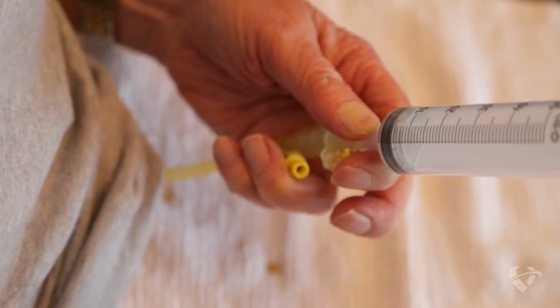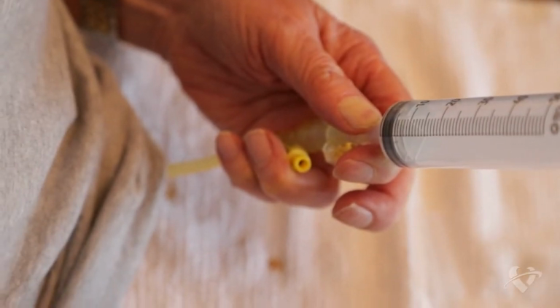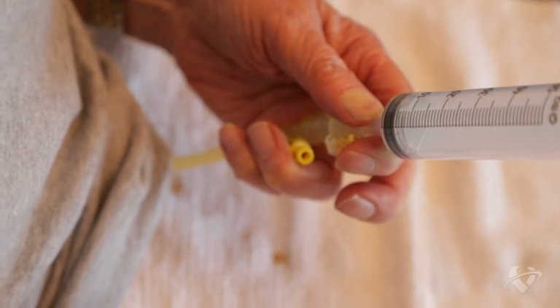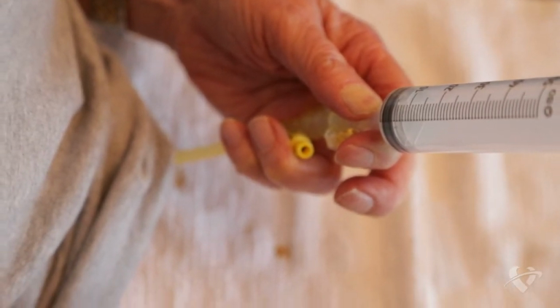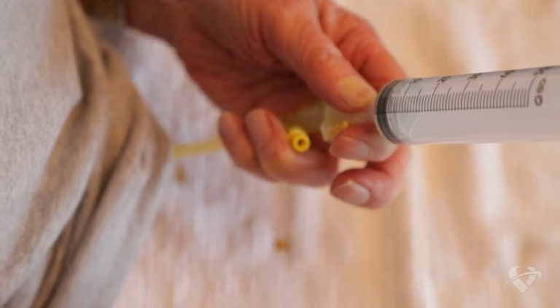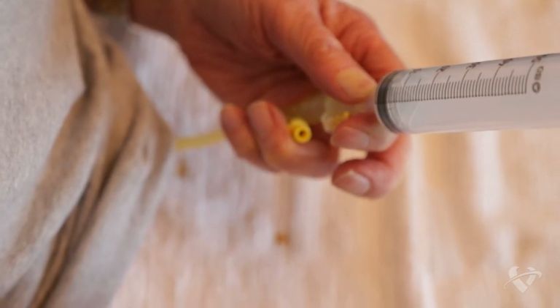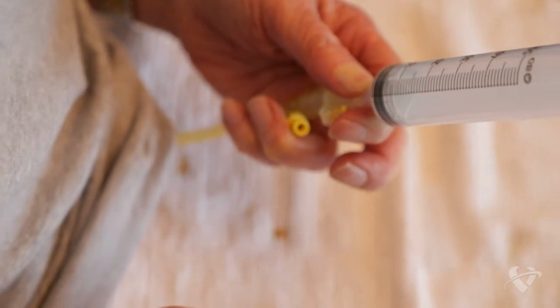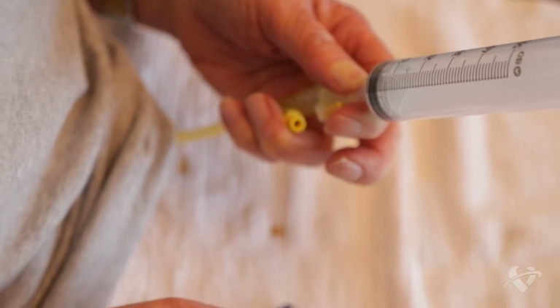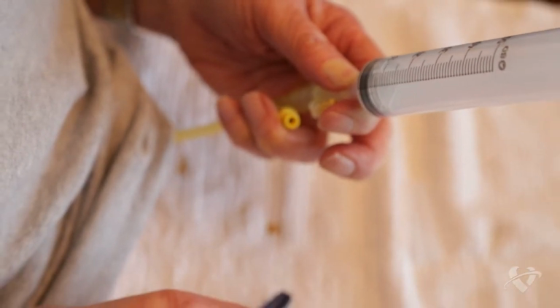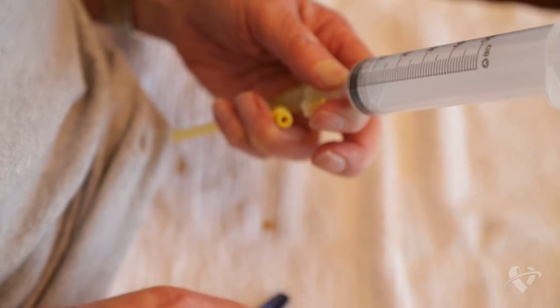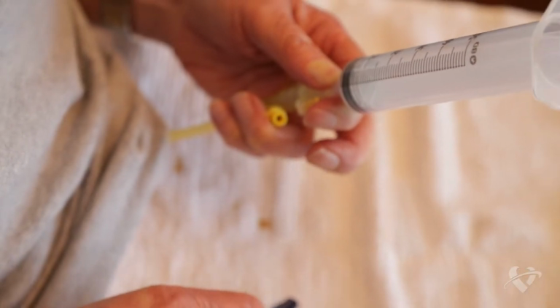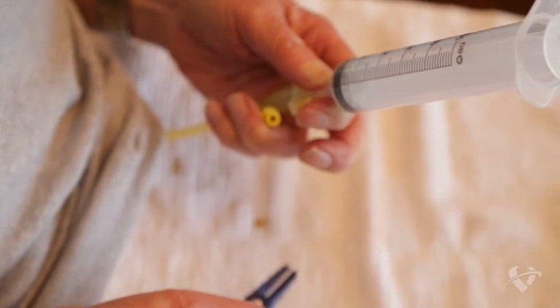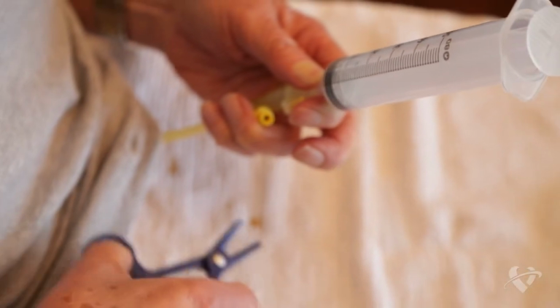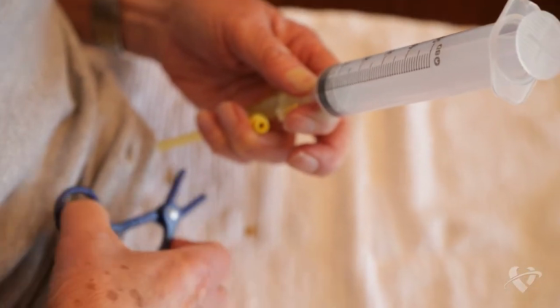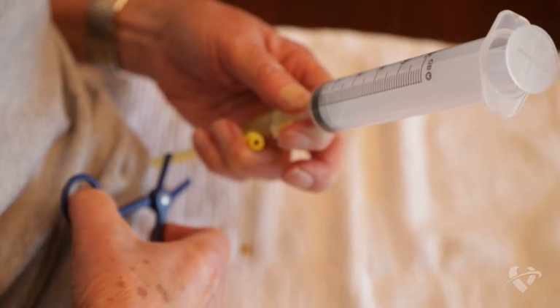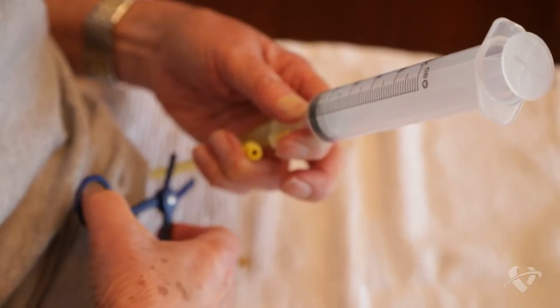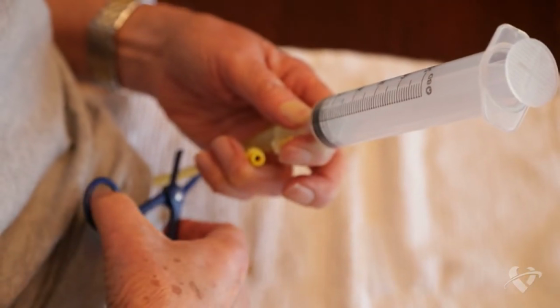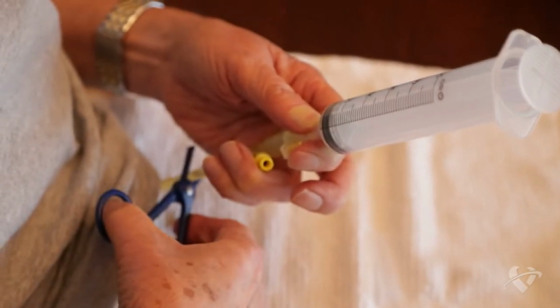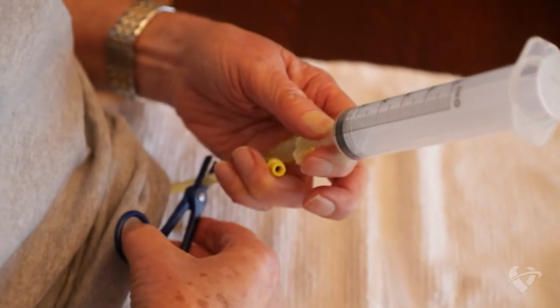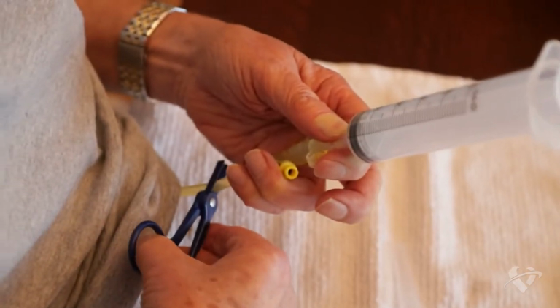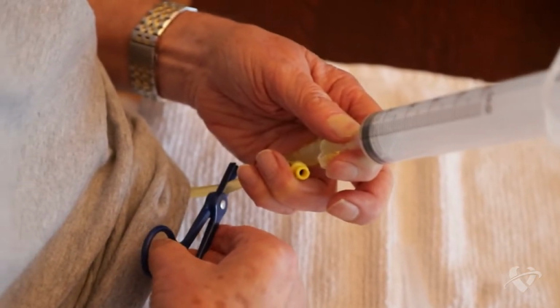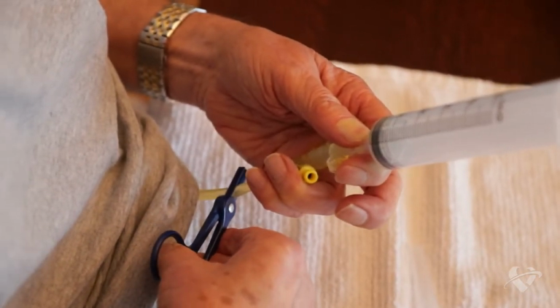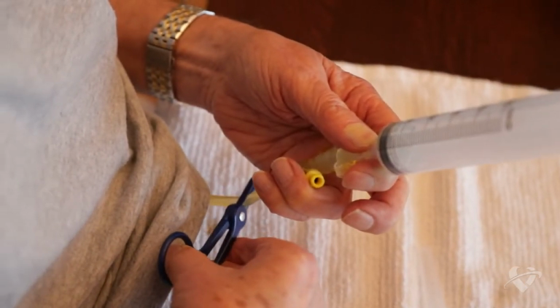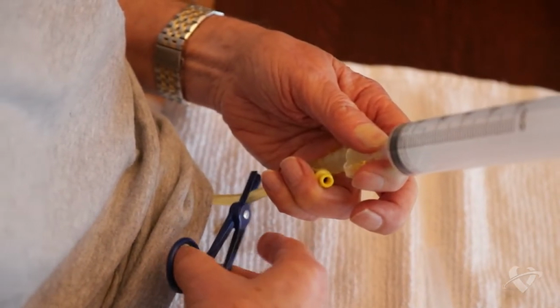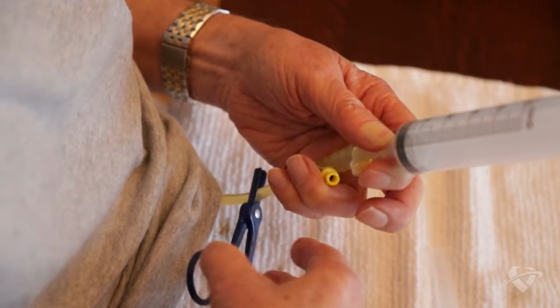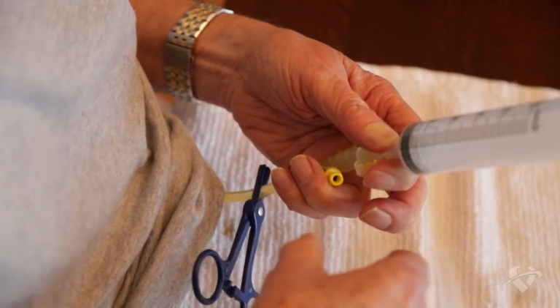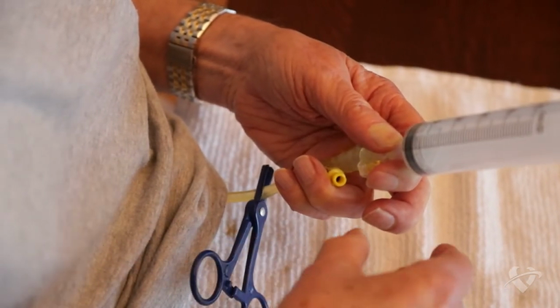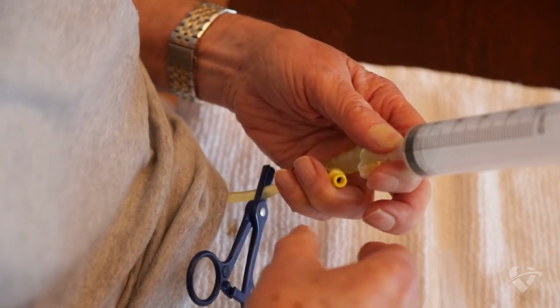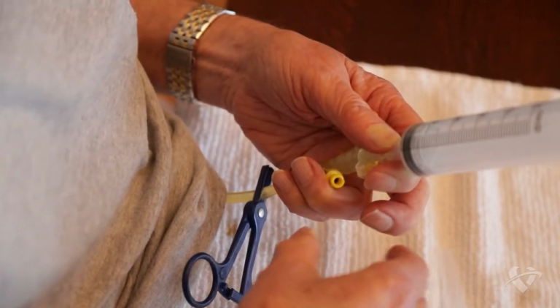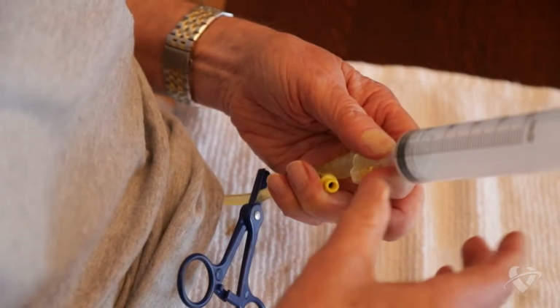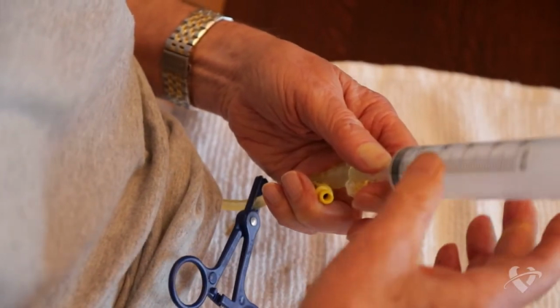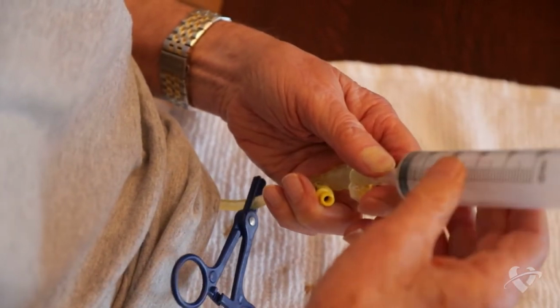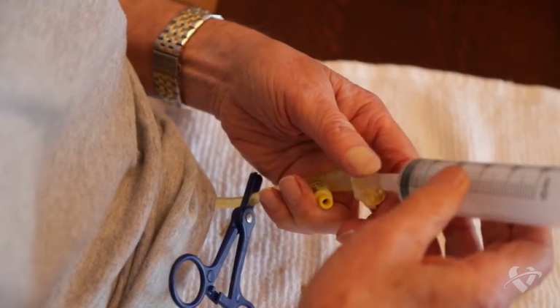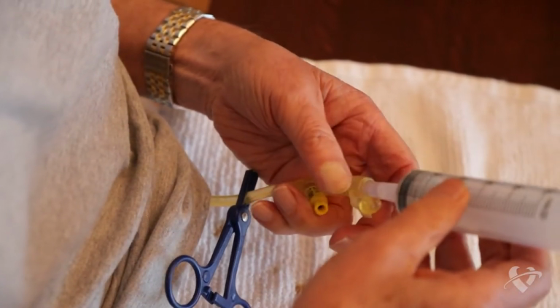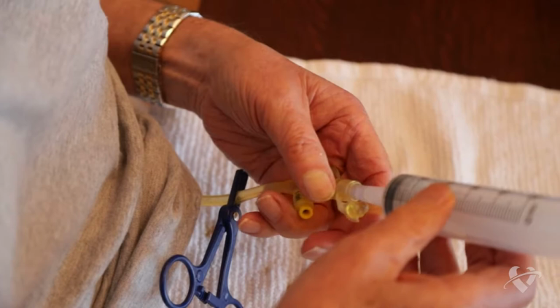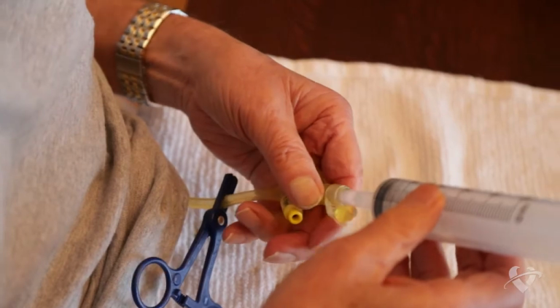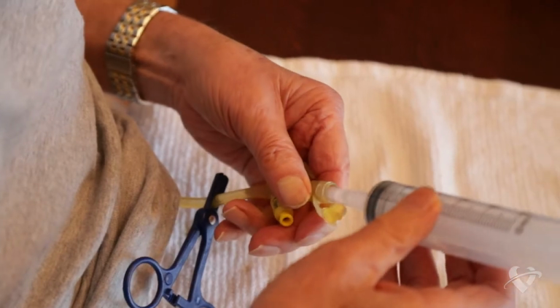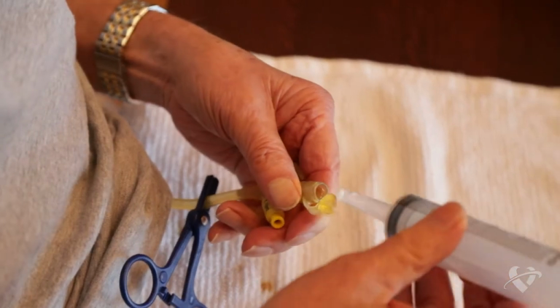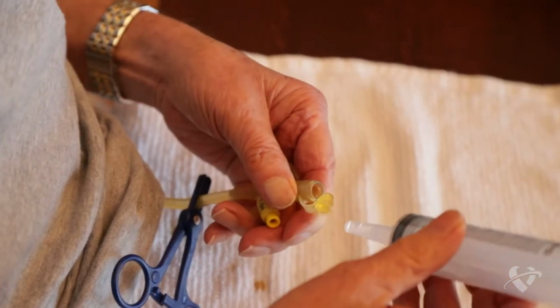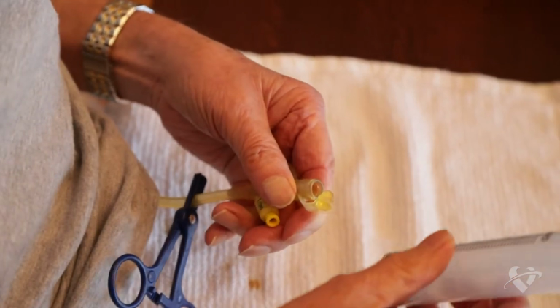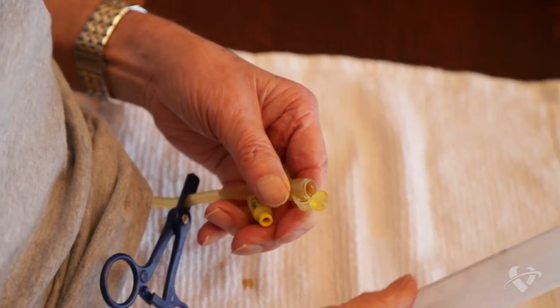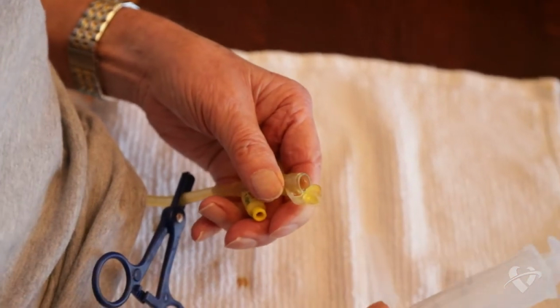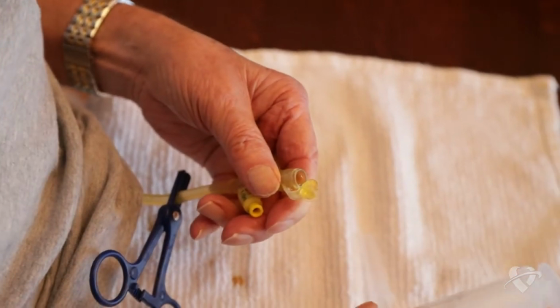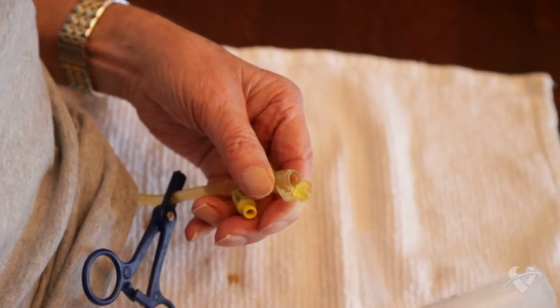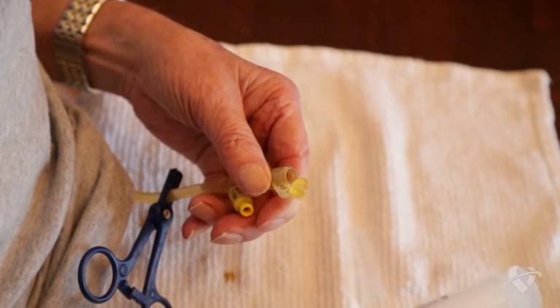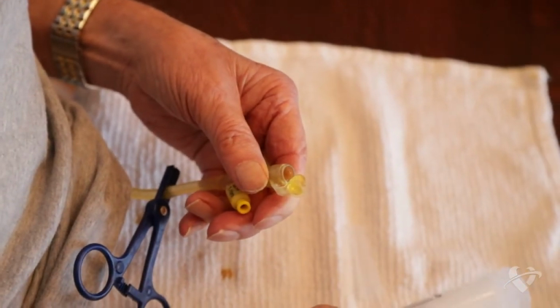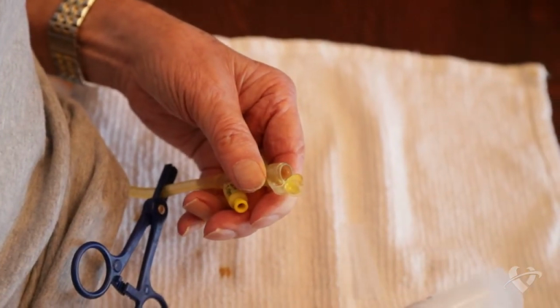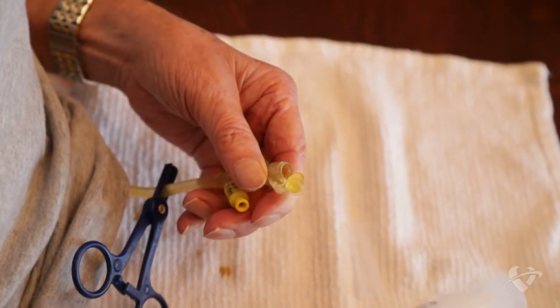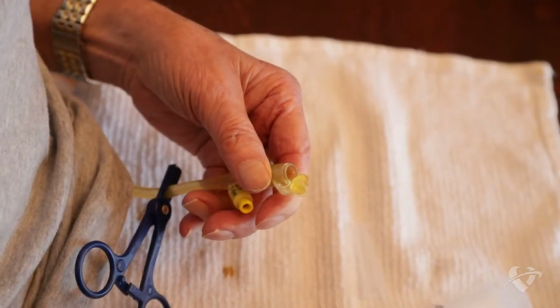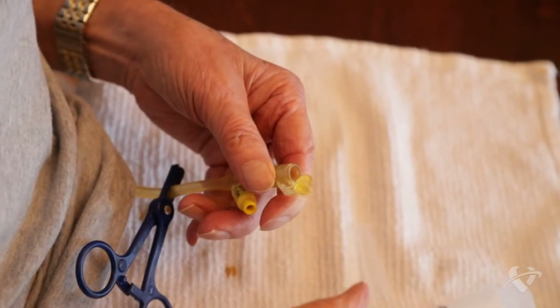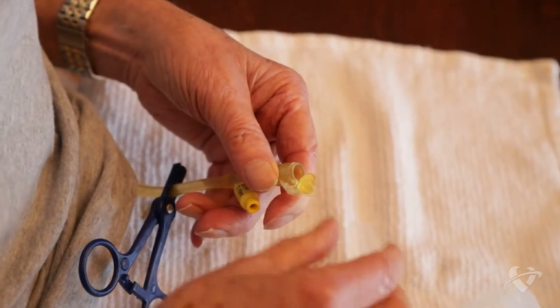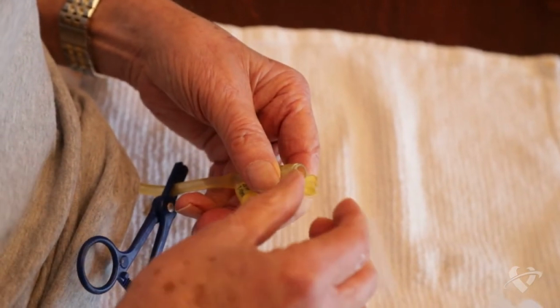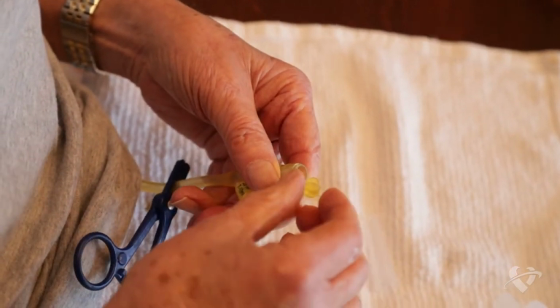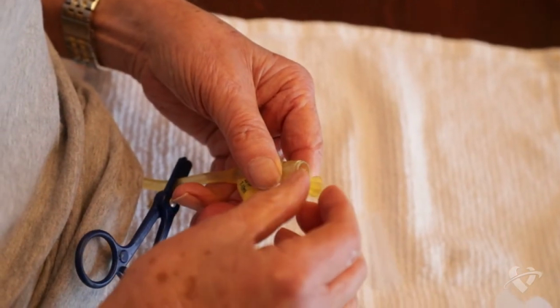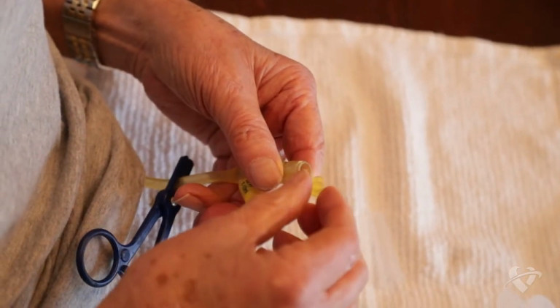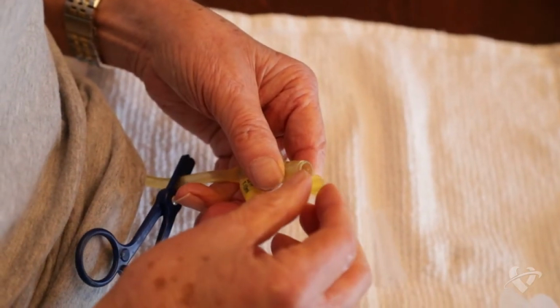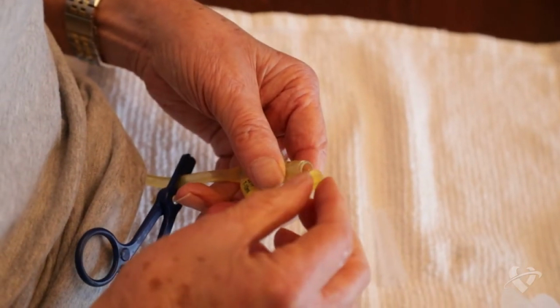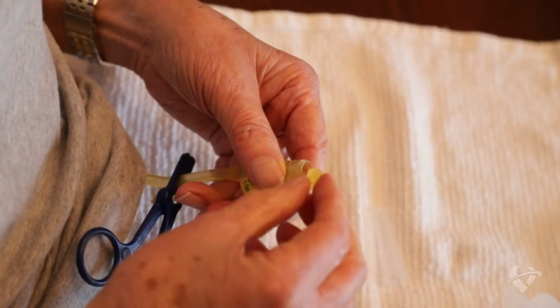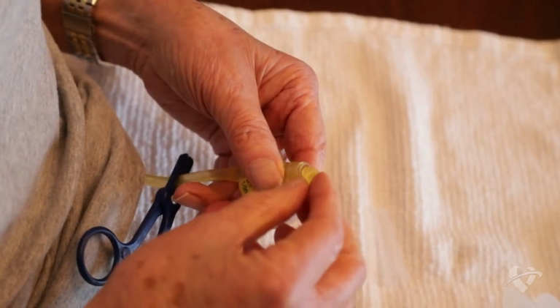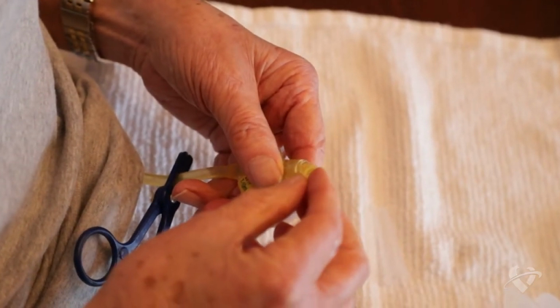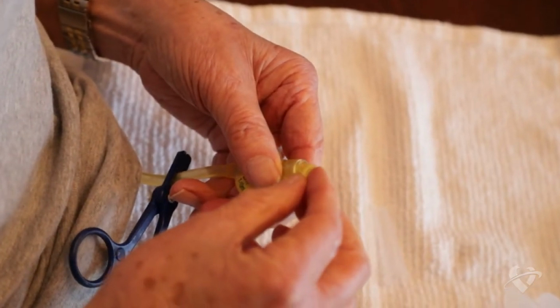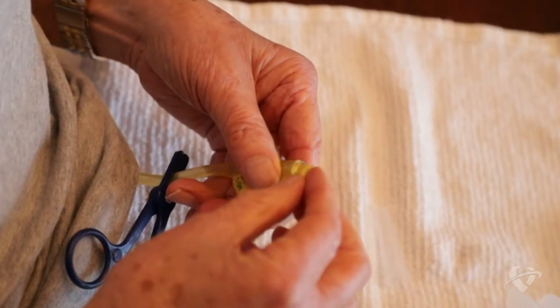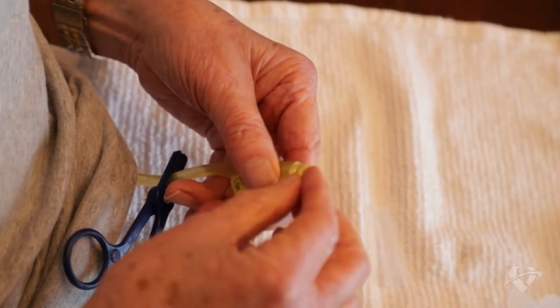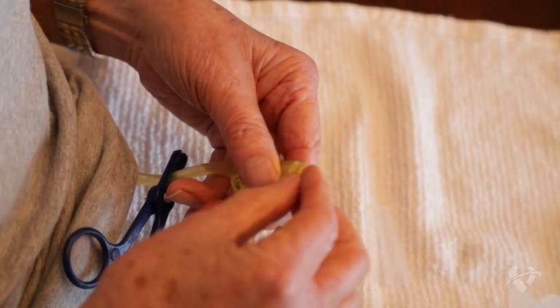Release the clamp or unpinch the g-tube before gently pressing the plunger to push the water through. Once again, clamp or pinch your g-tube before removing the syringe from the feeding port and replace the cap.